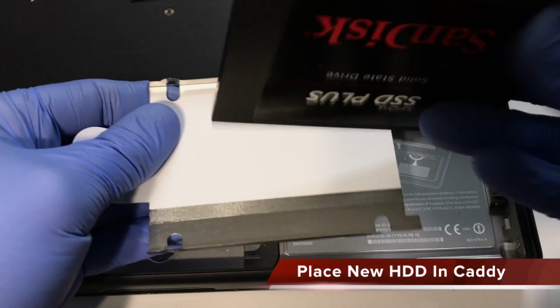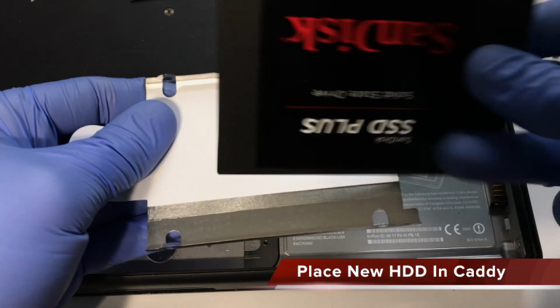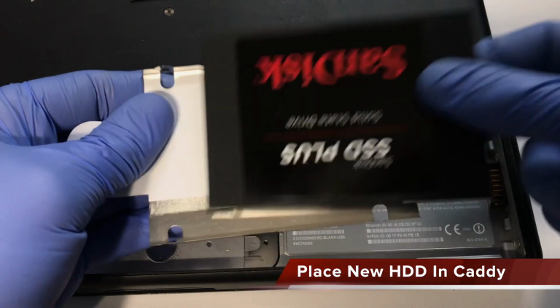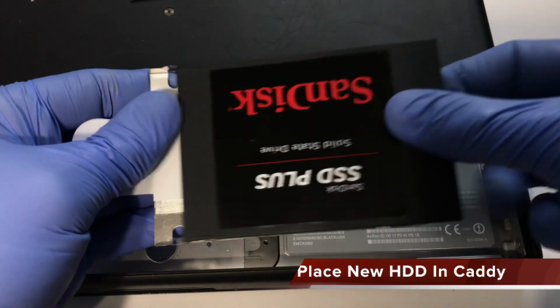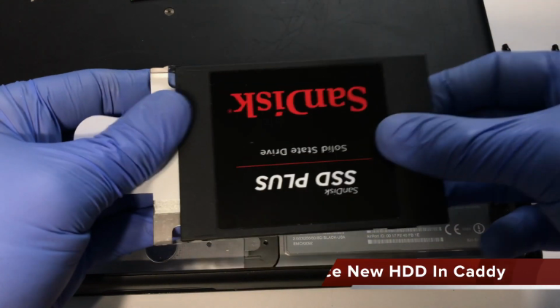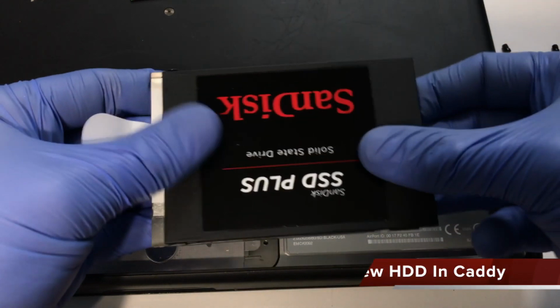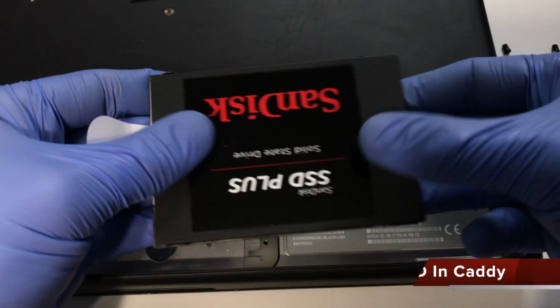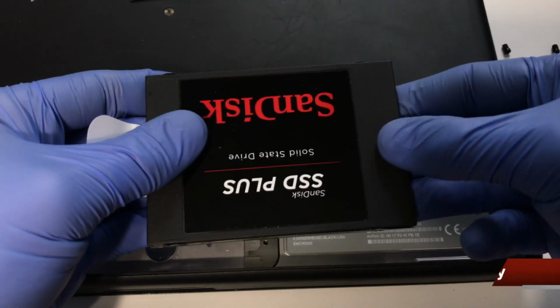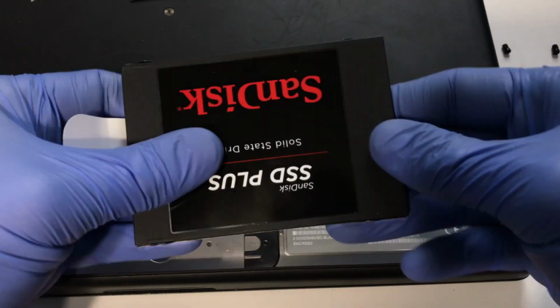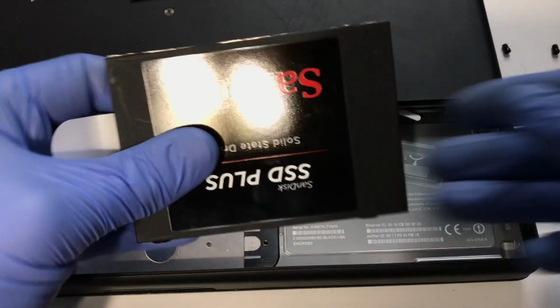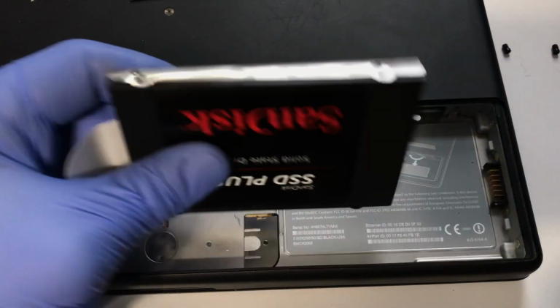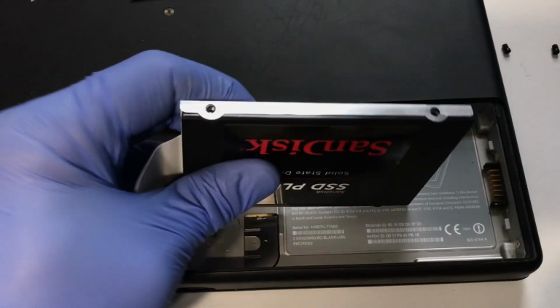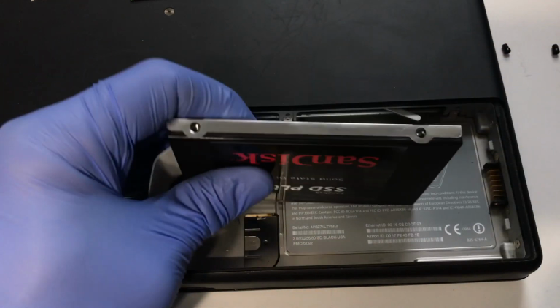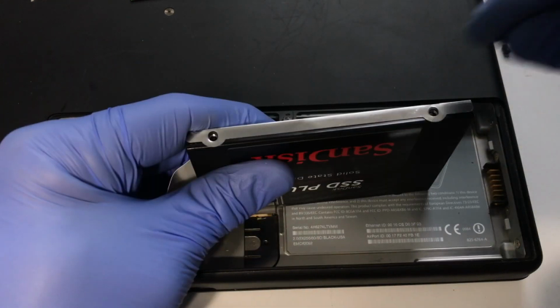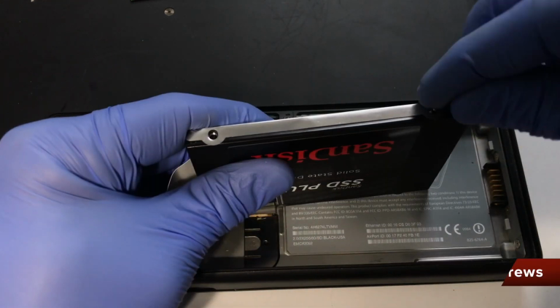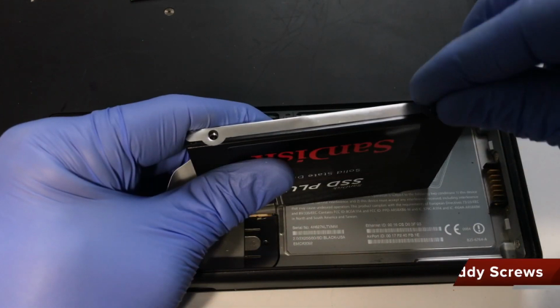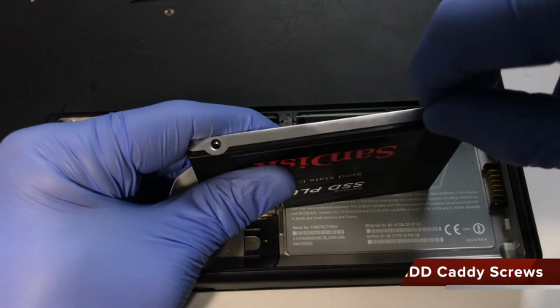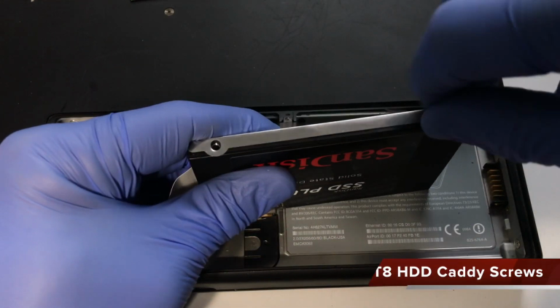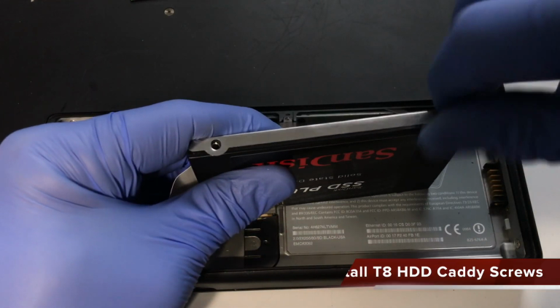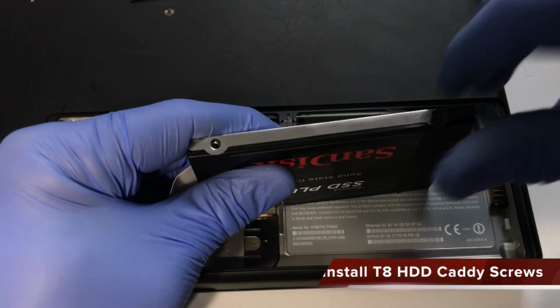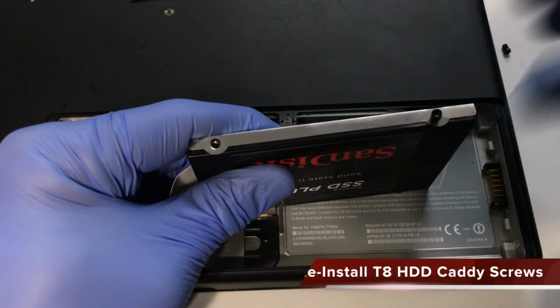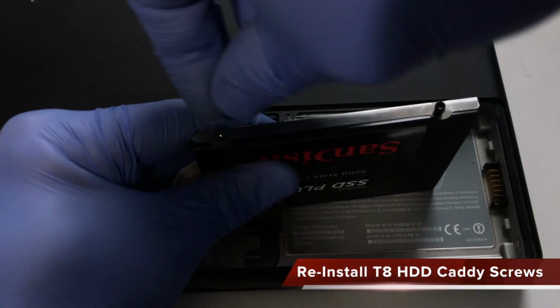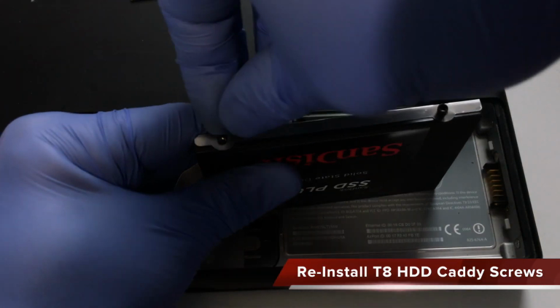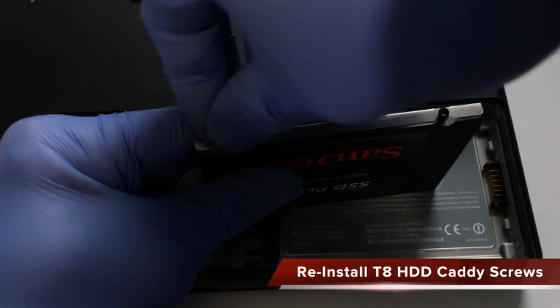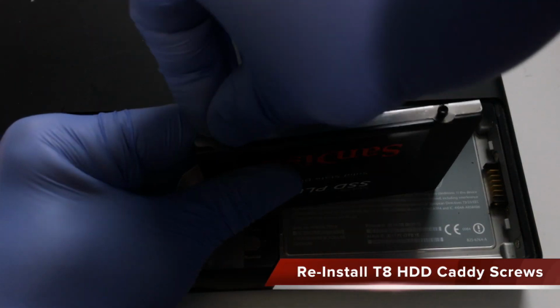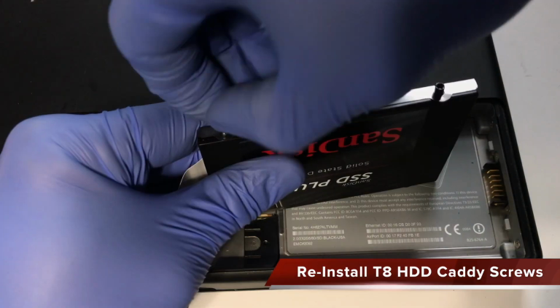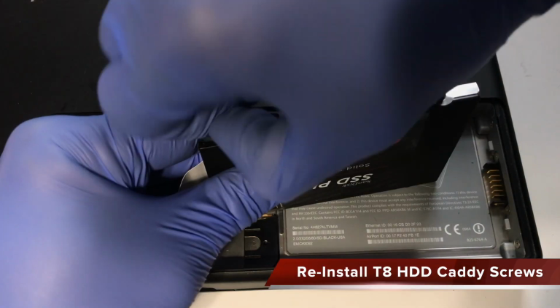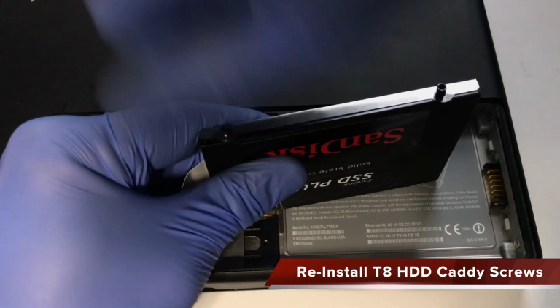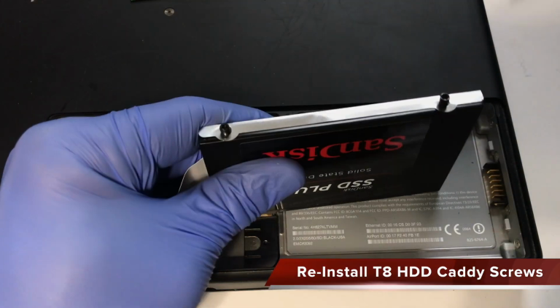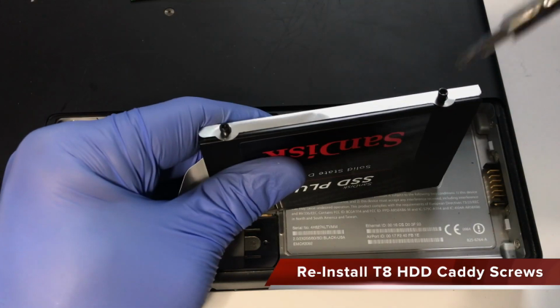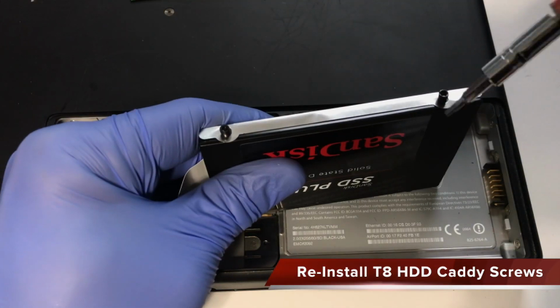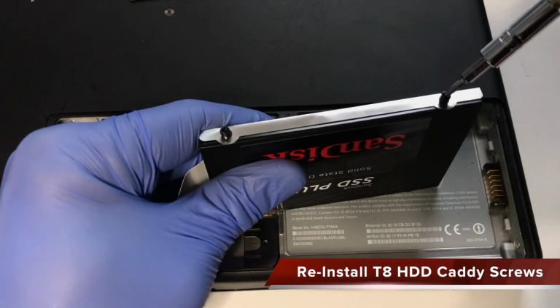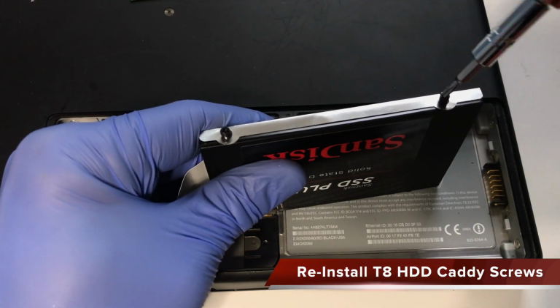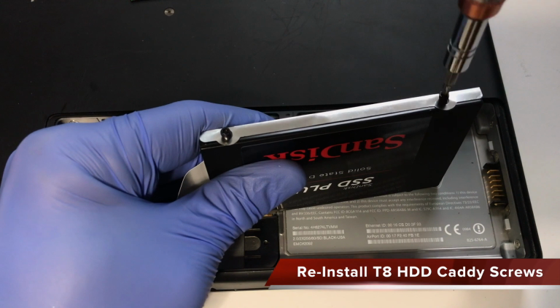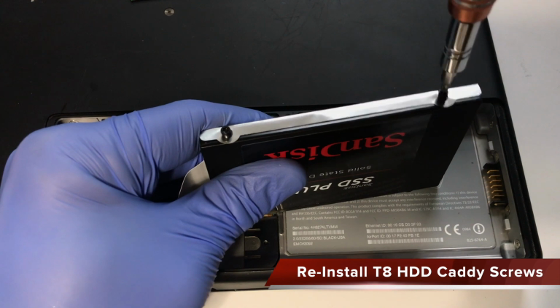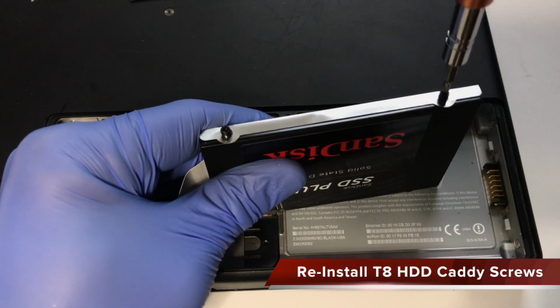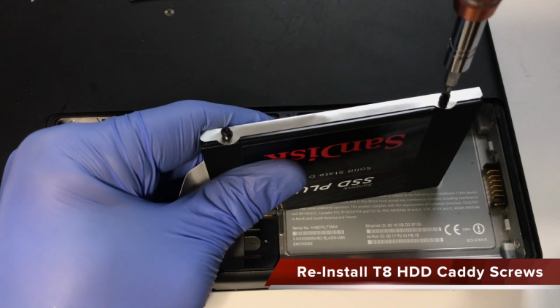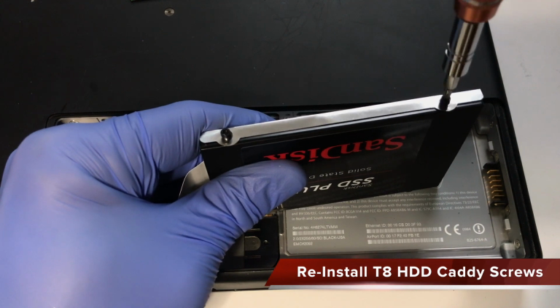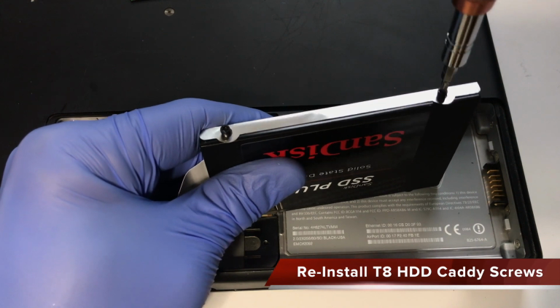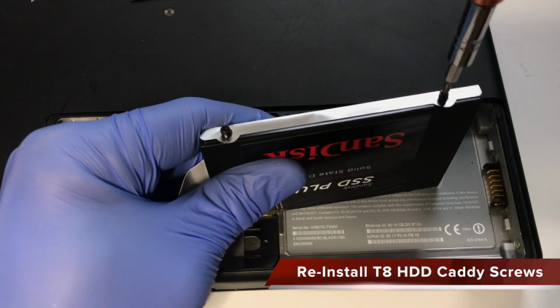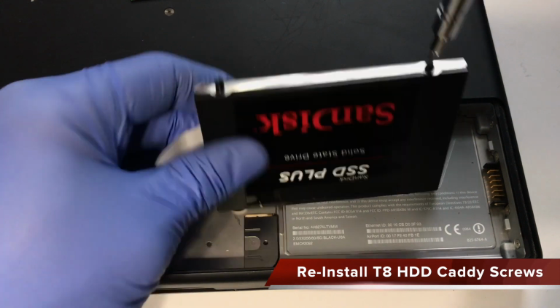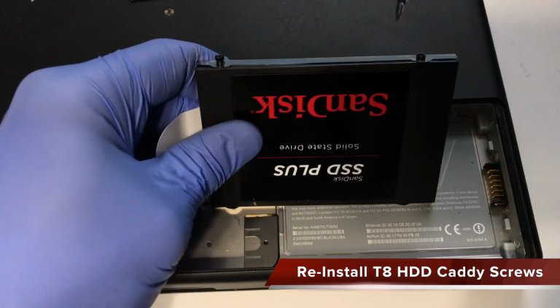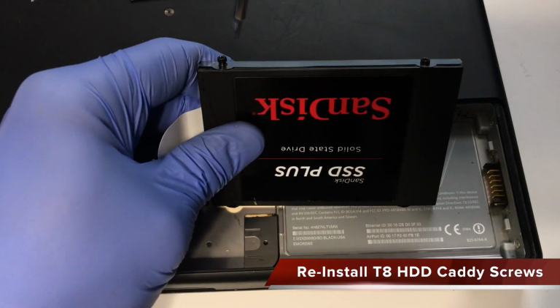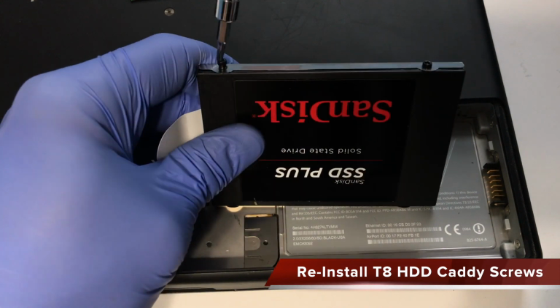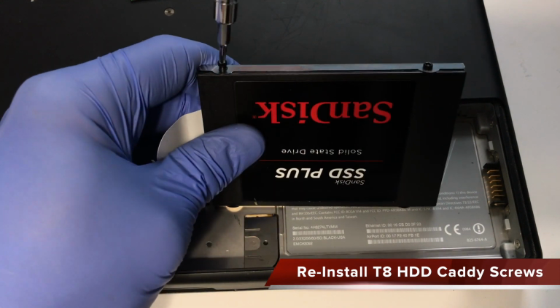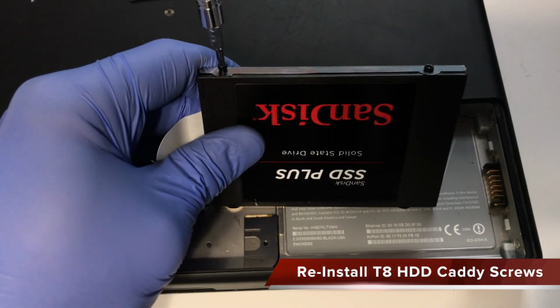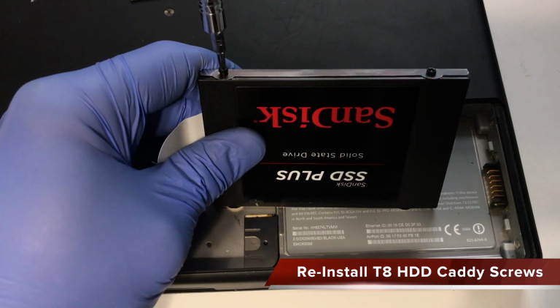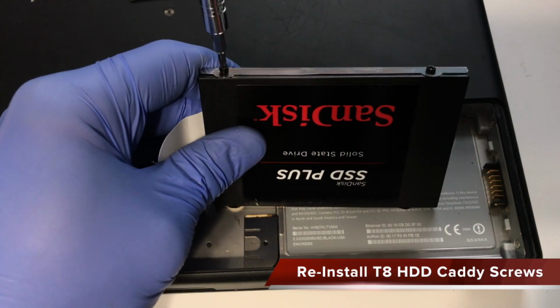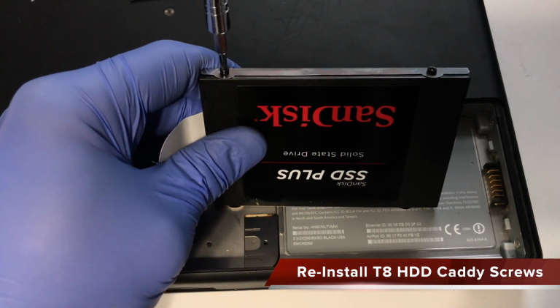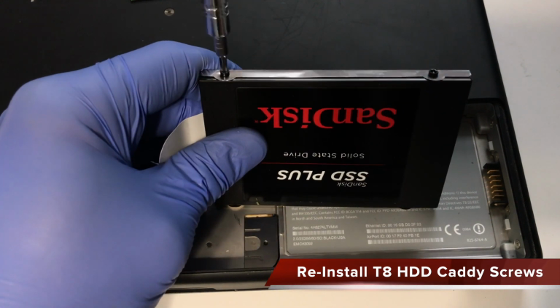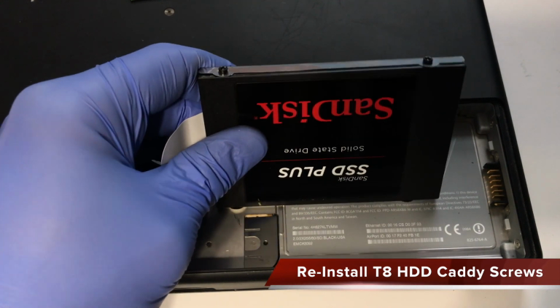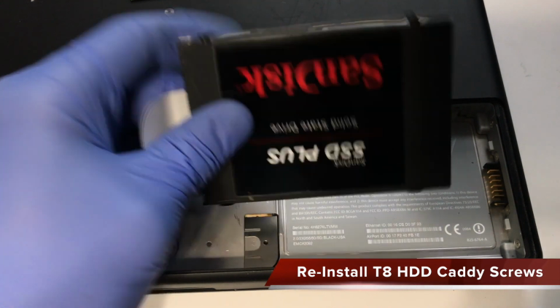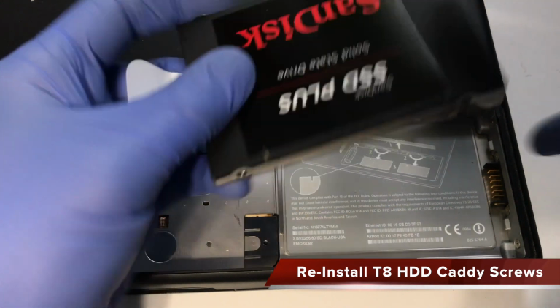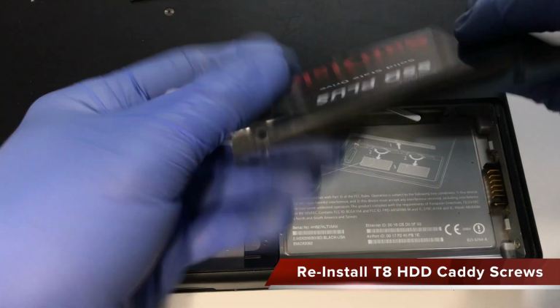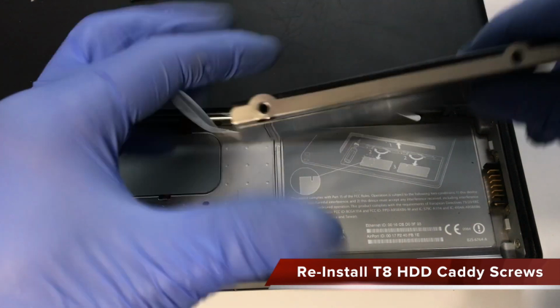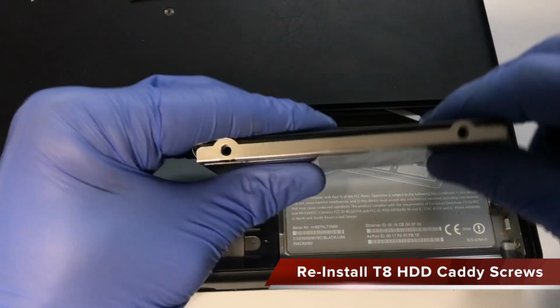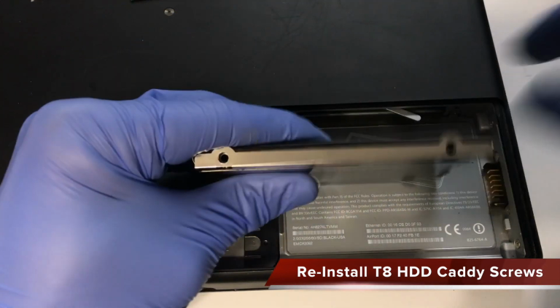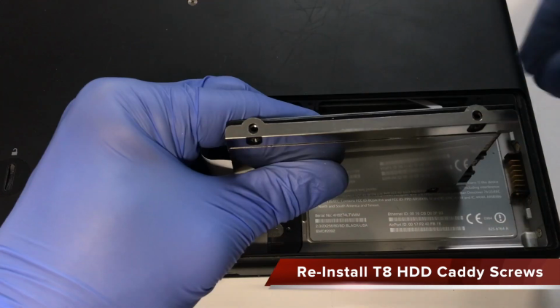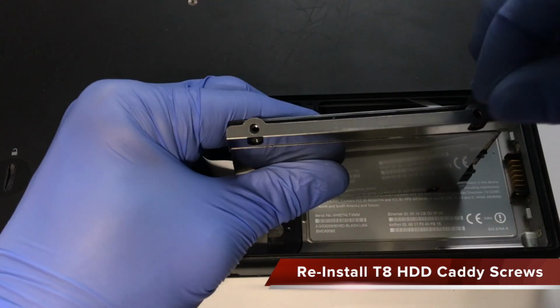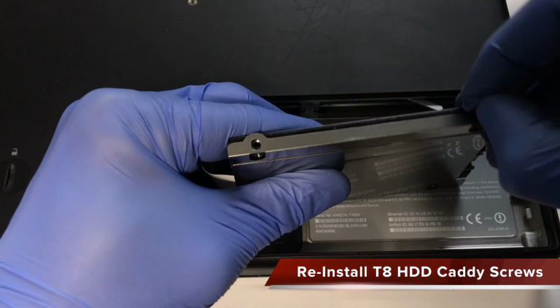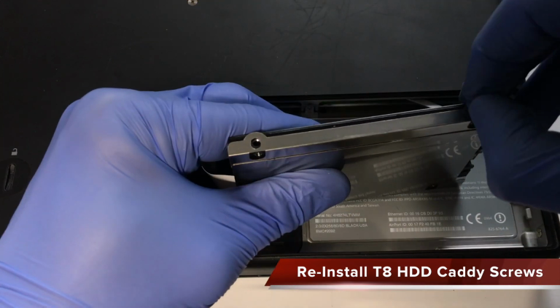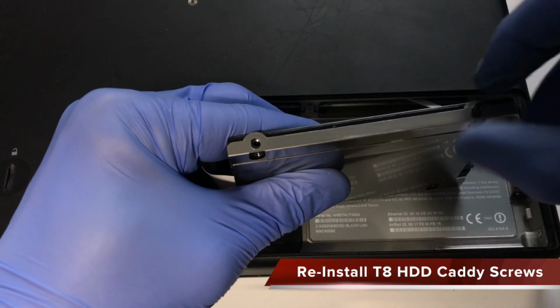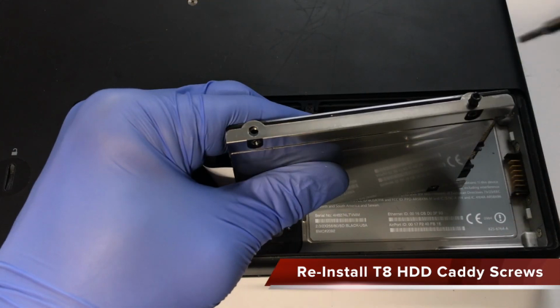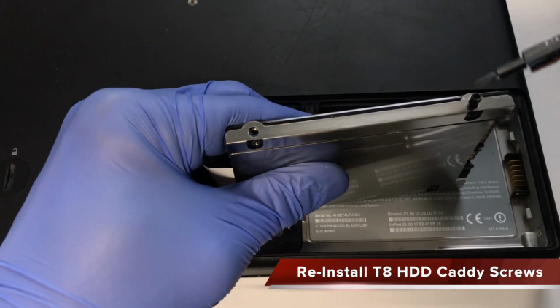Place the new drive in the proper orientation back in the hard drive caddy and reinstall the T8 Torx screws.